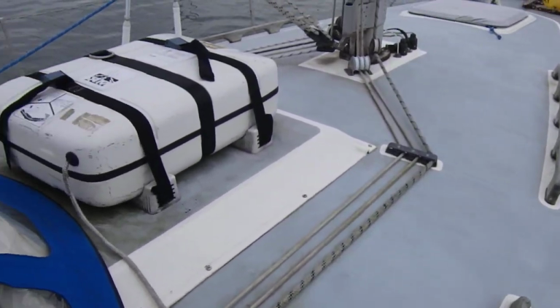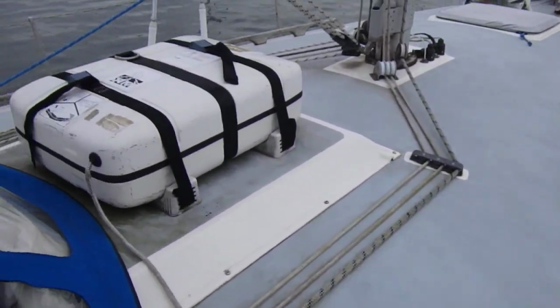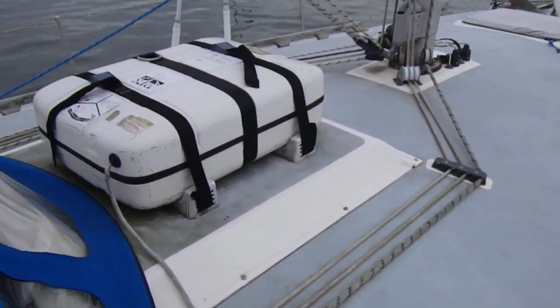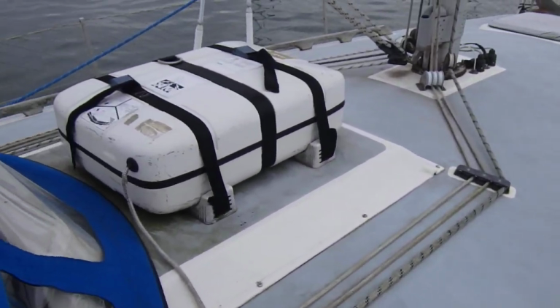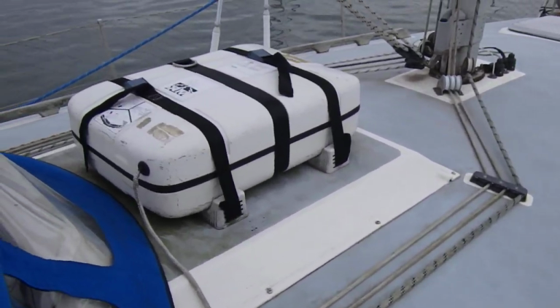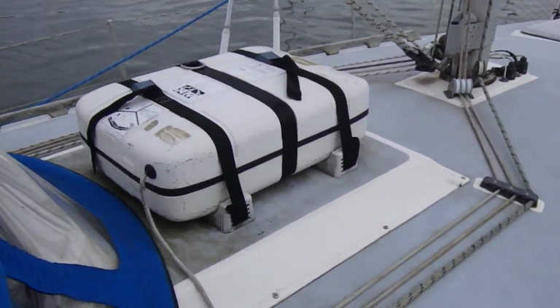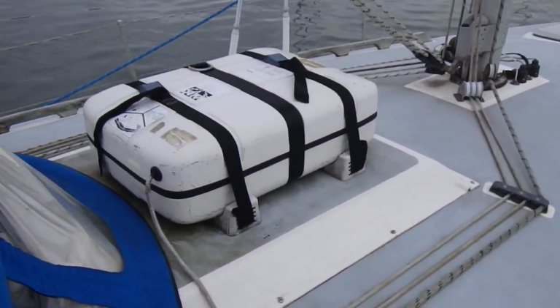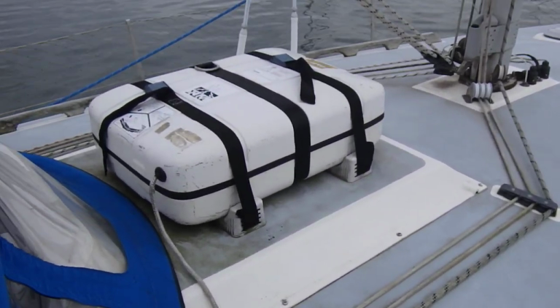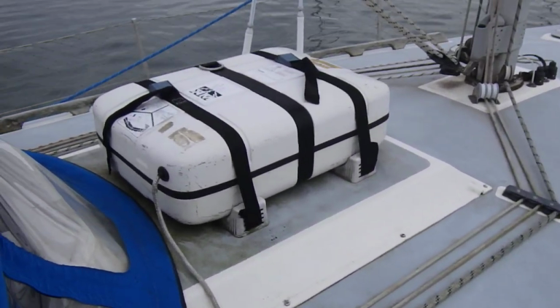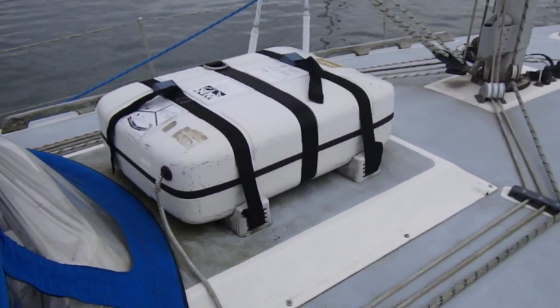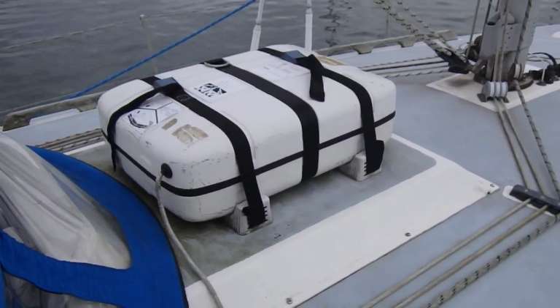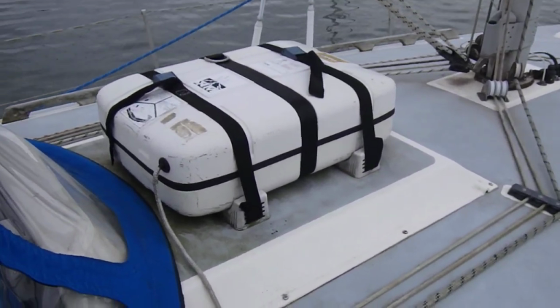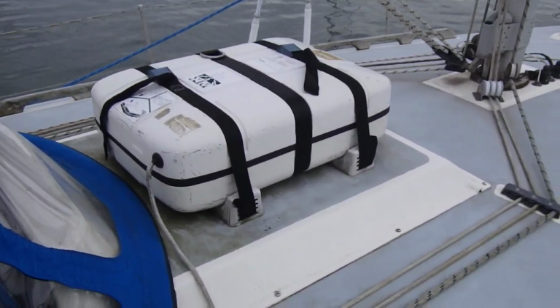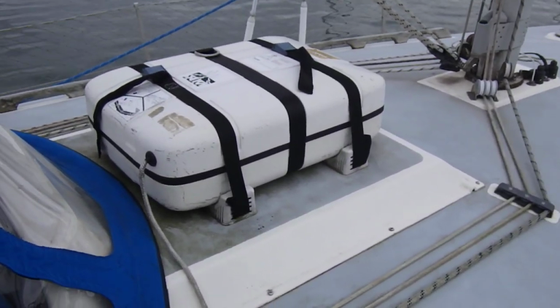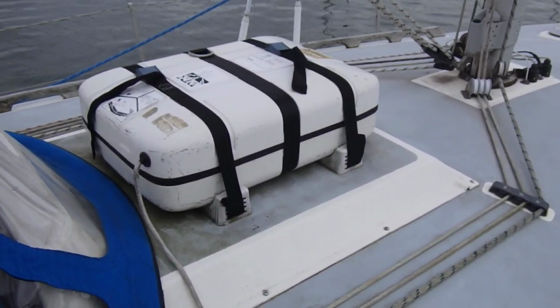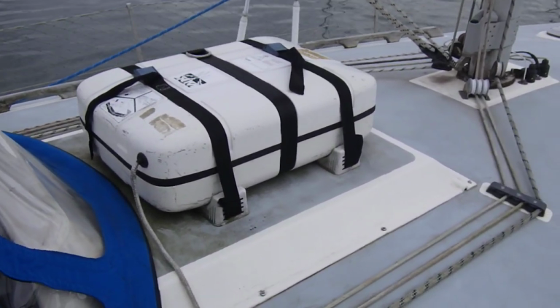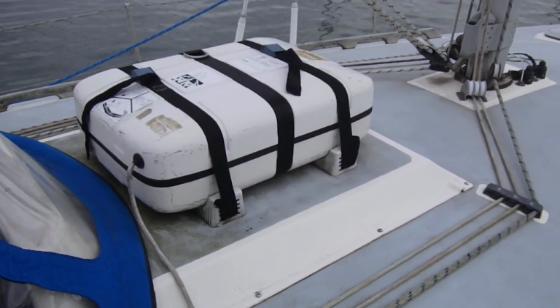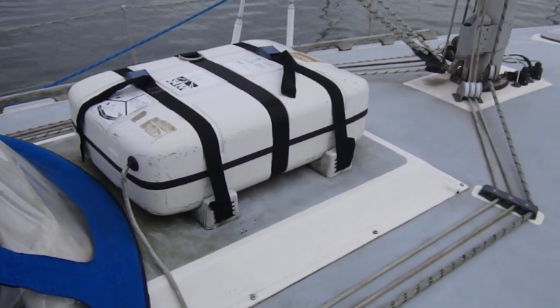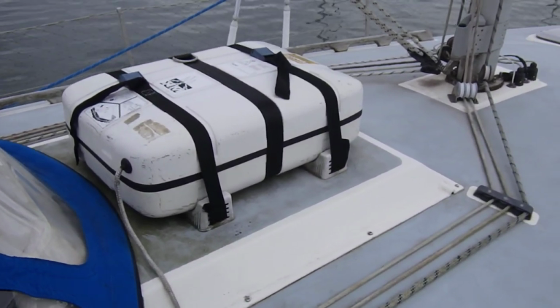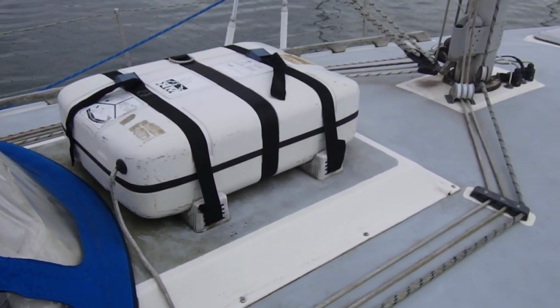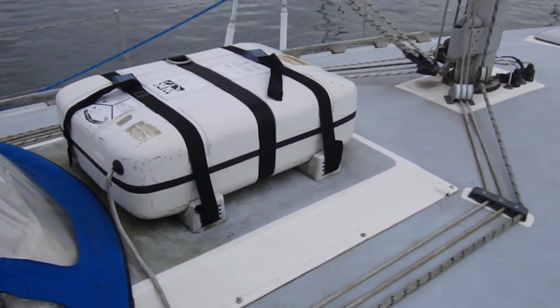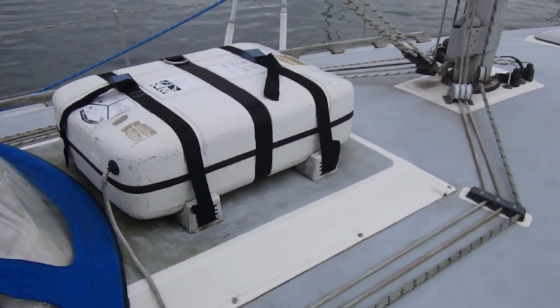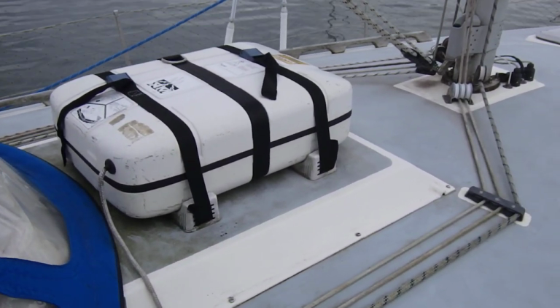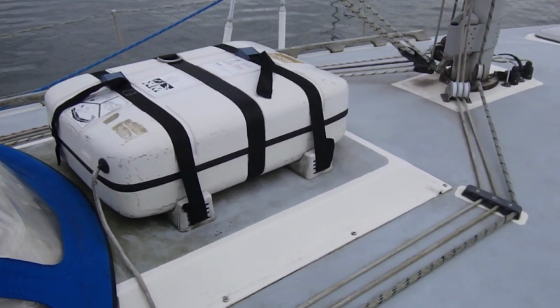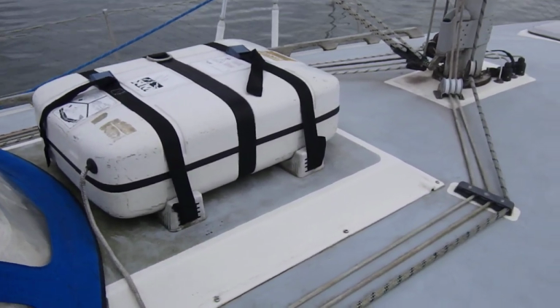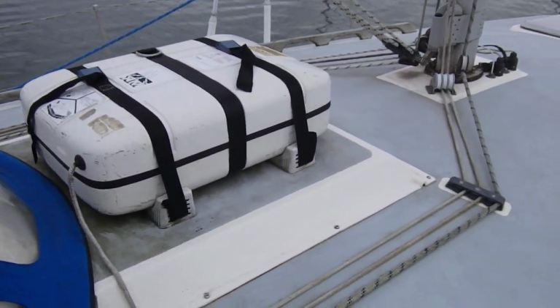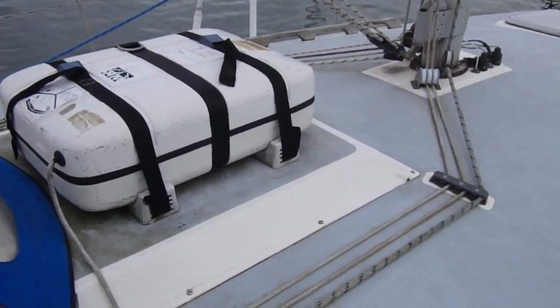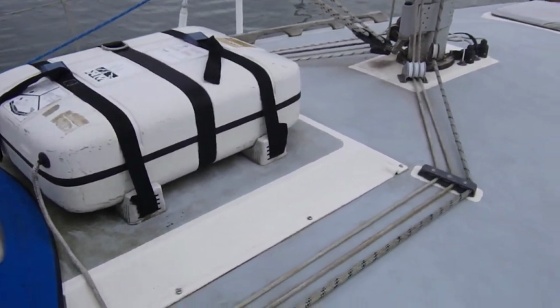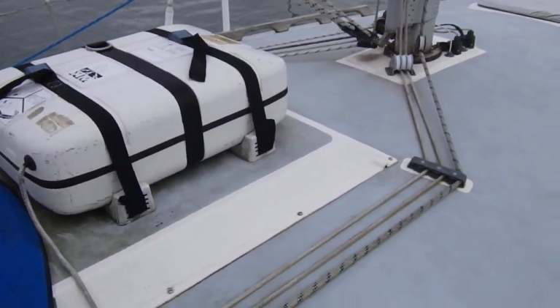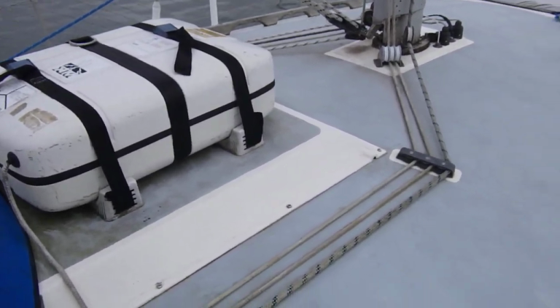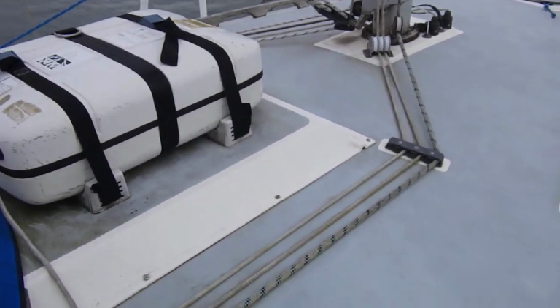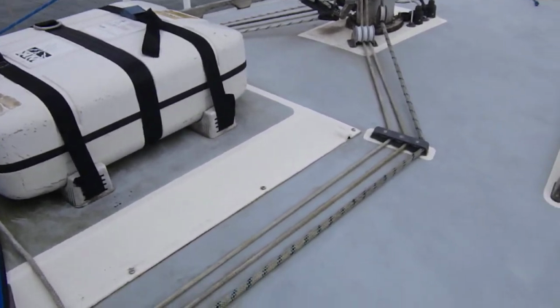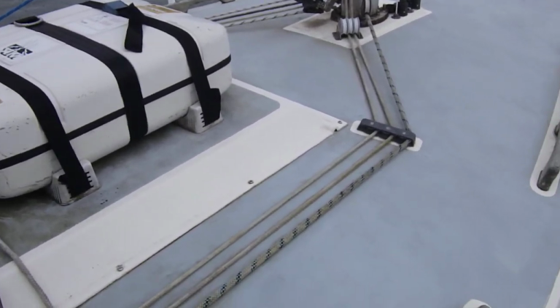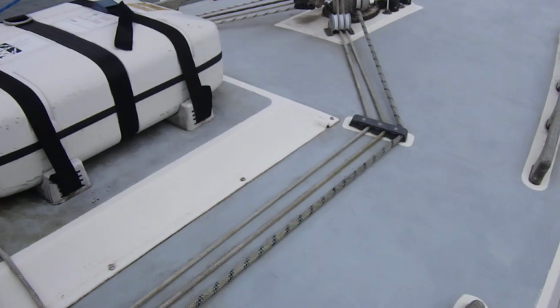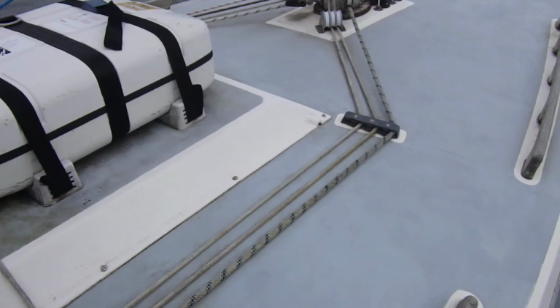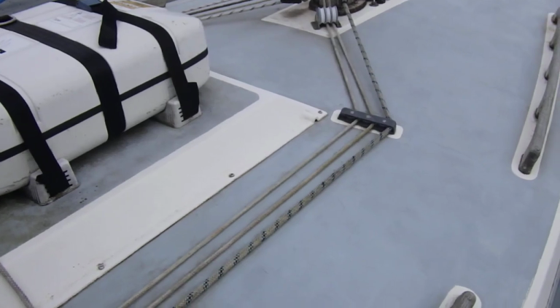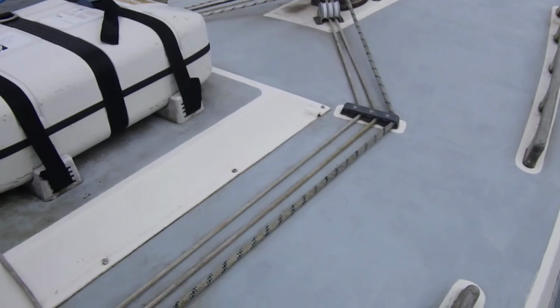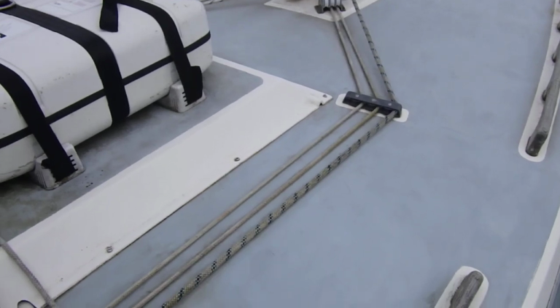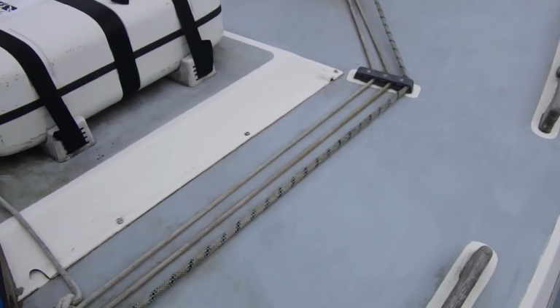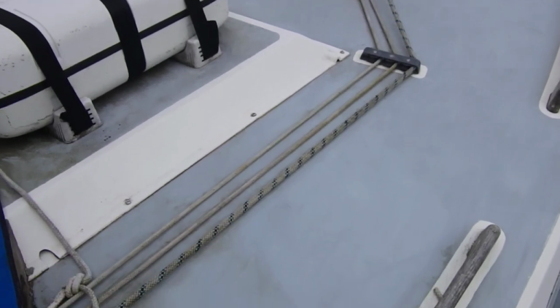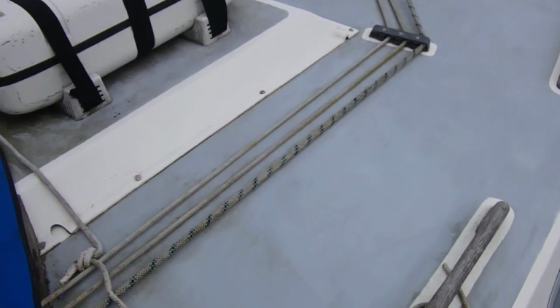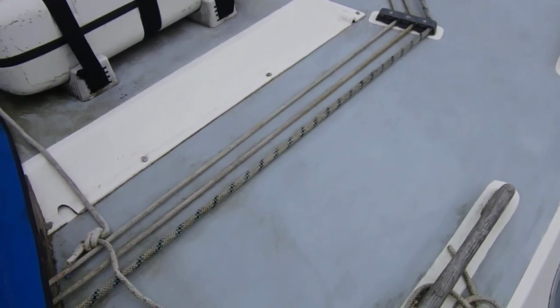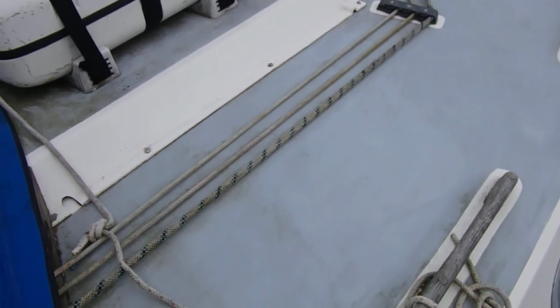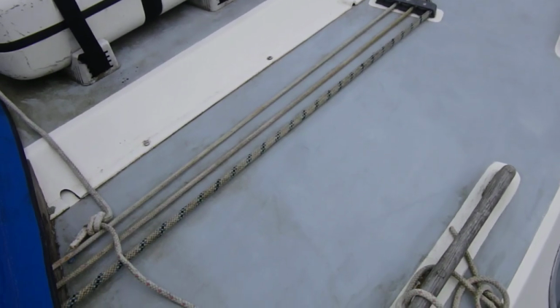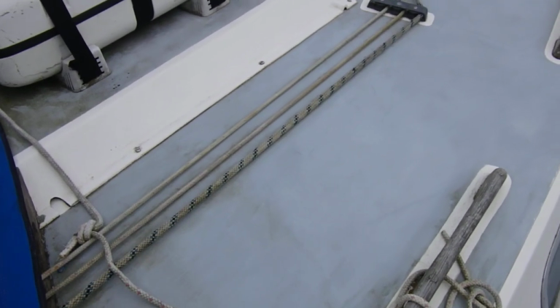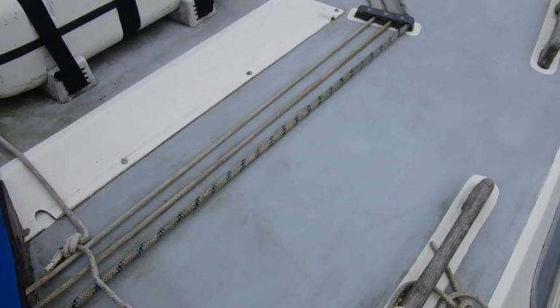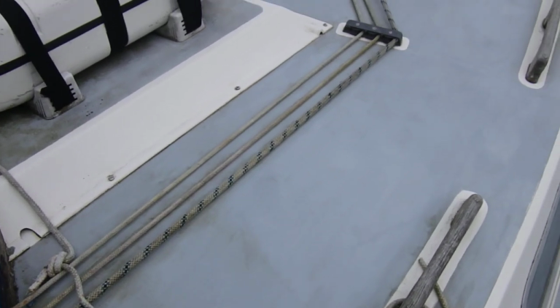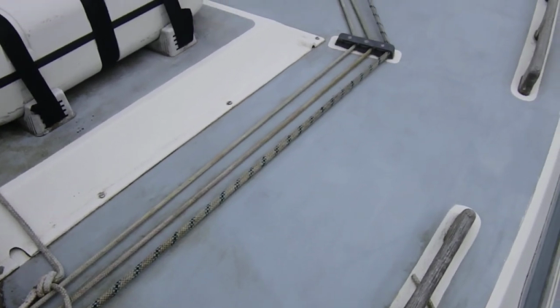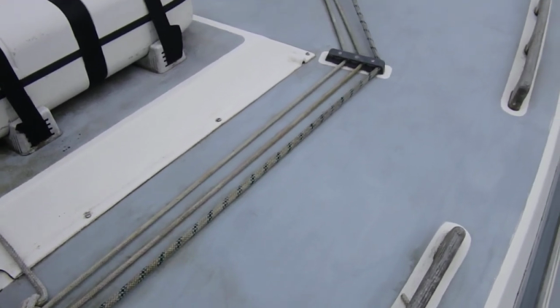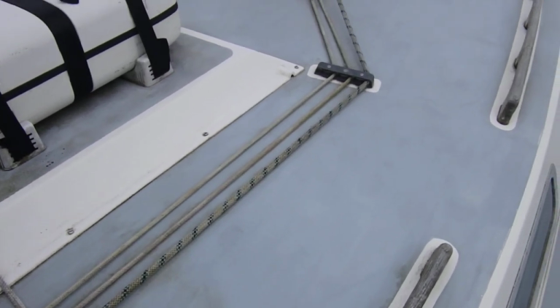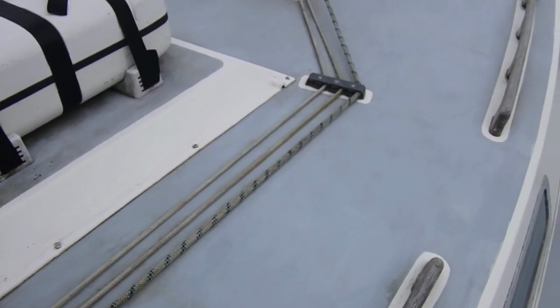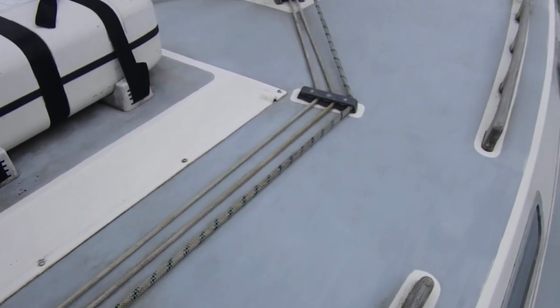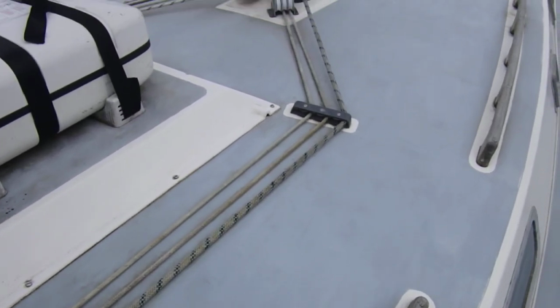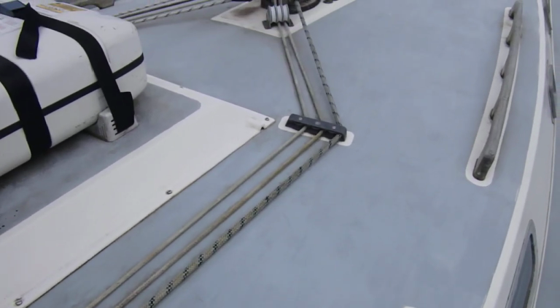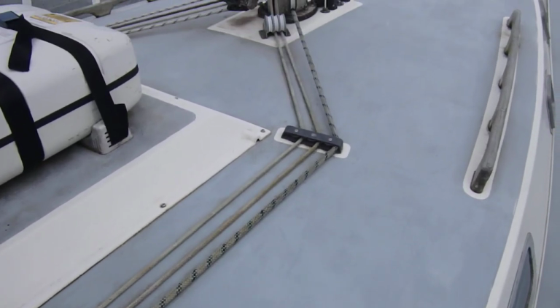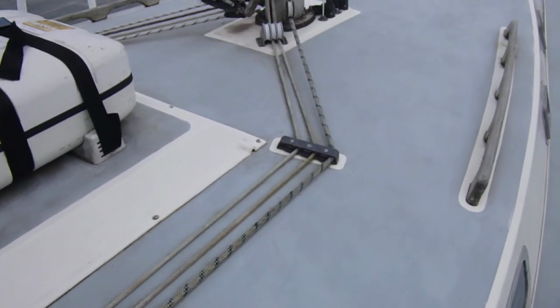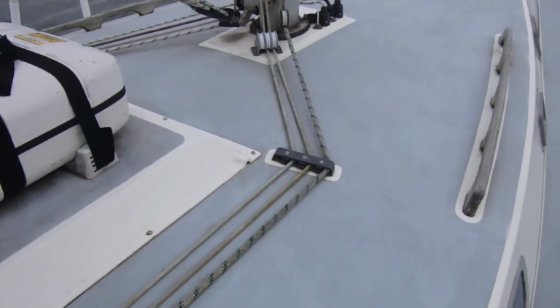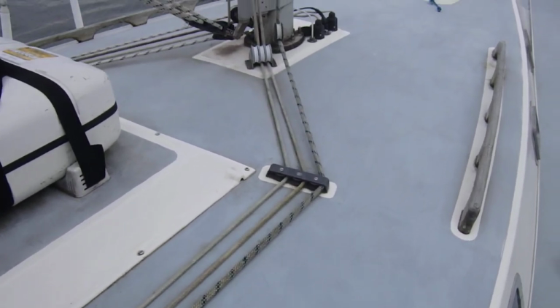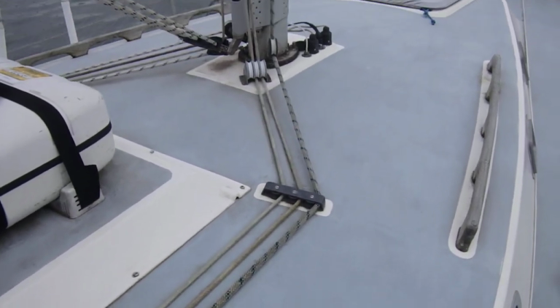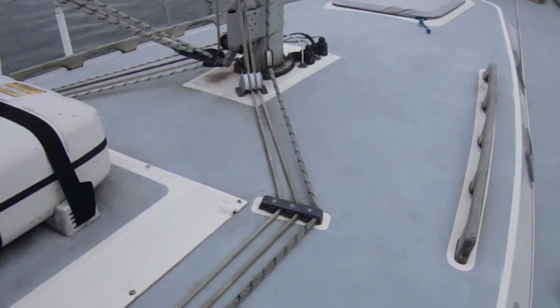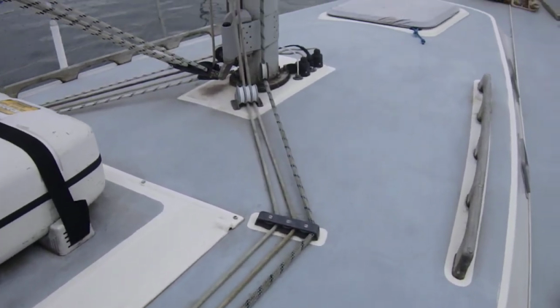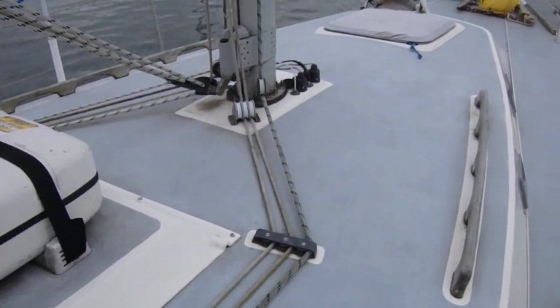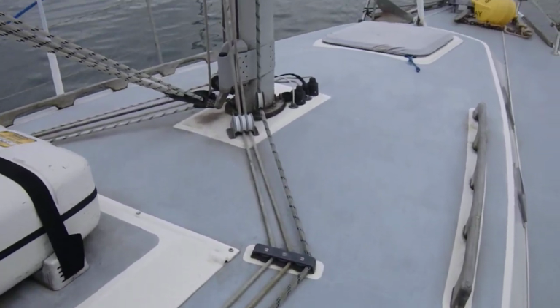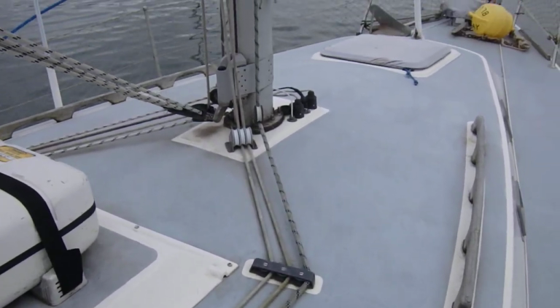We have a life raft just forward of the spray hood. Rigging is all run aft for short-handed sailing.